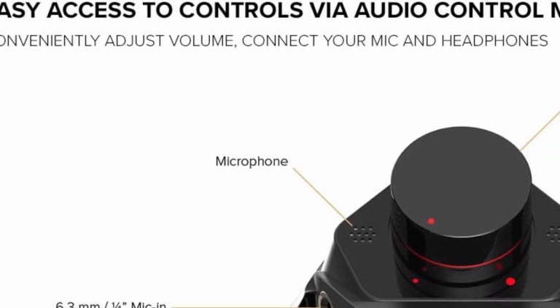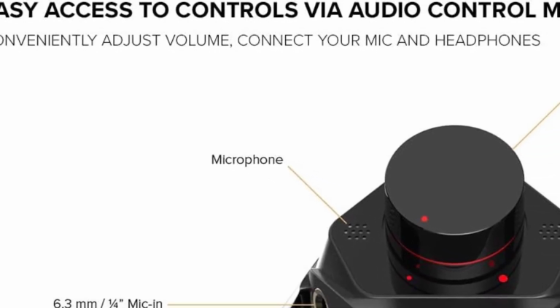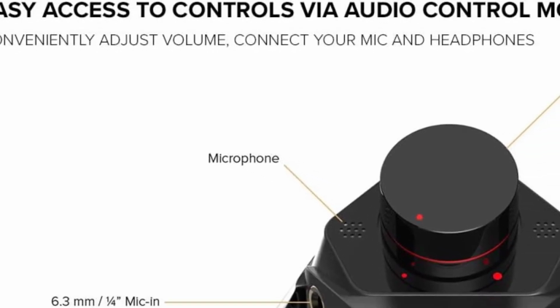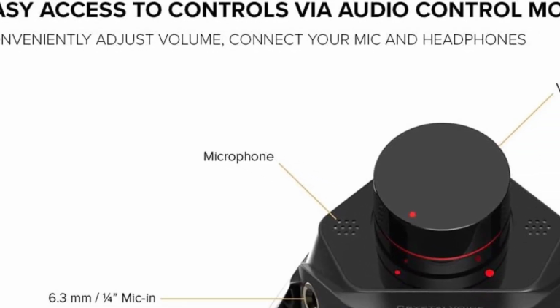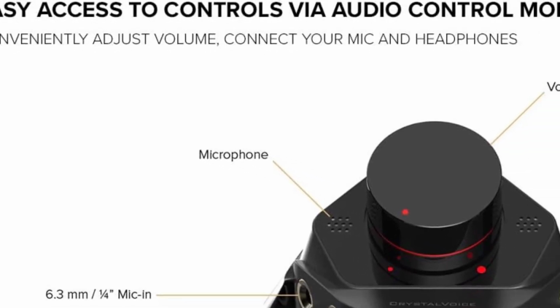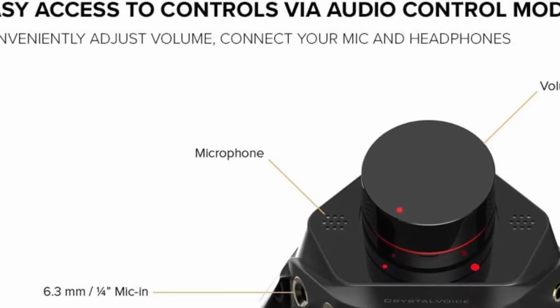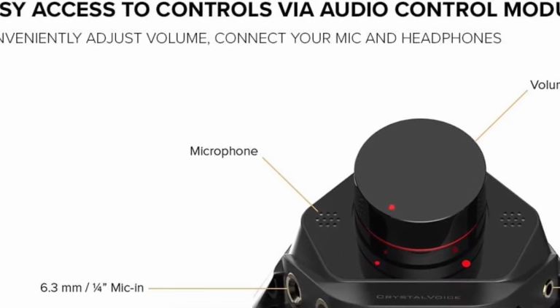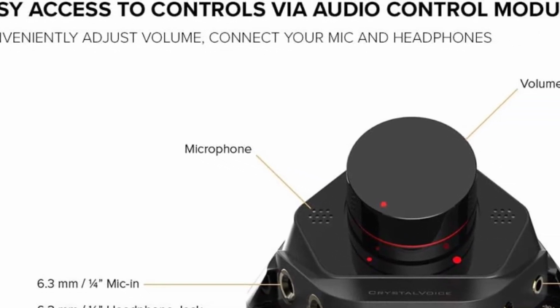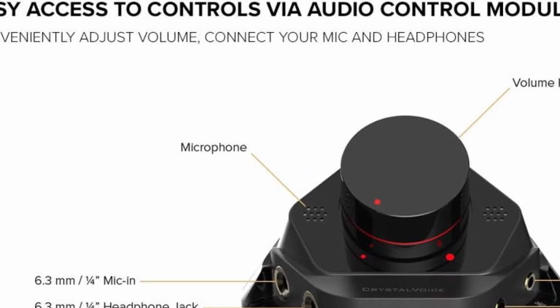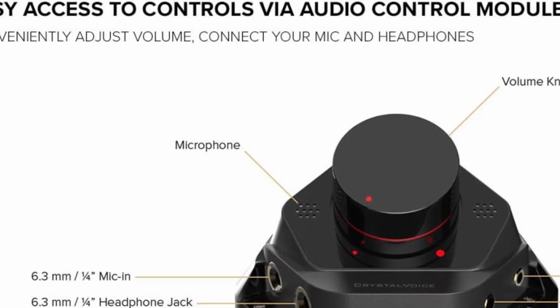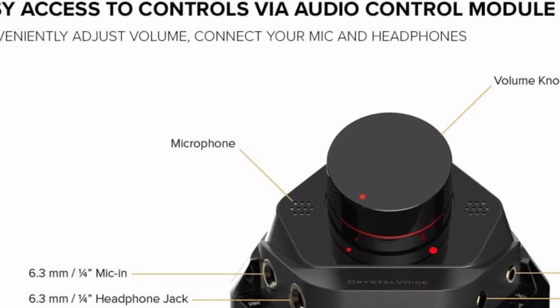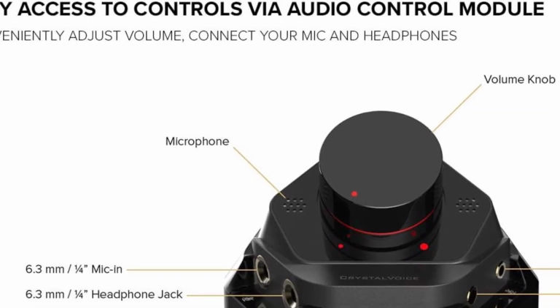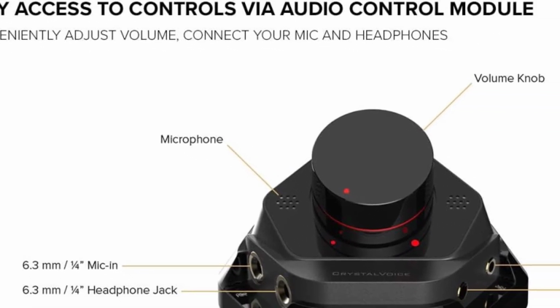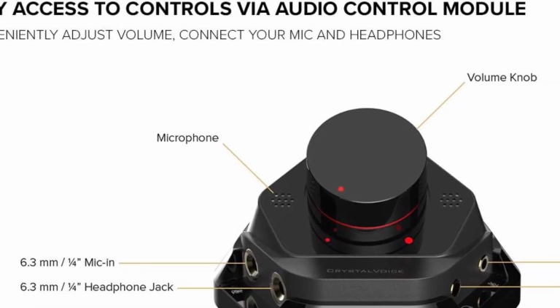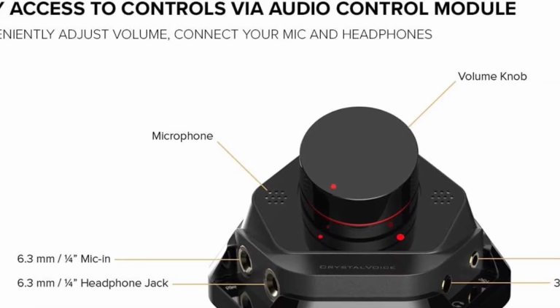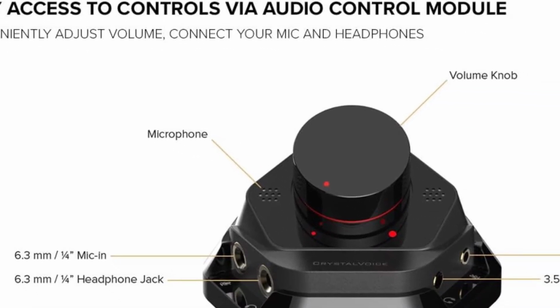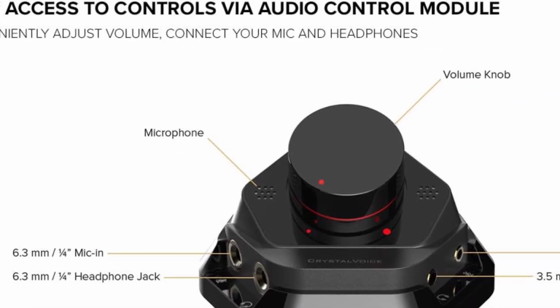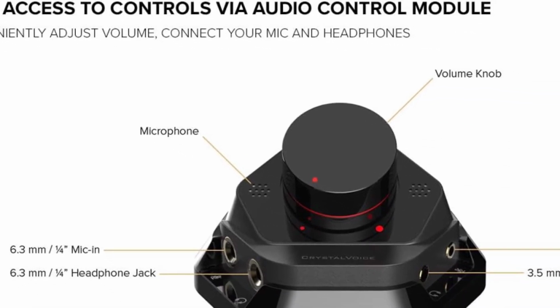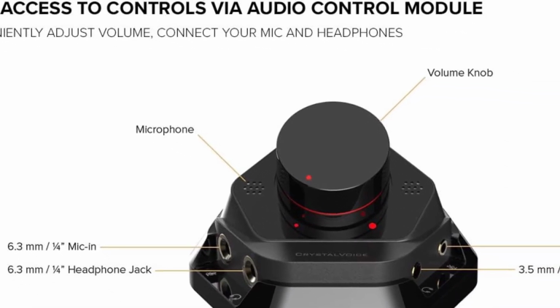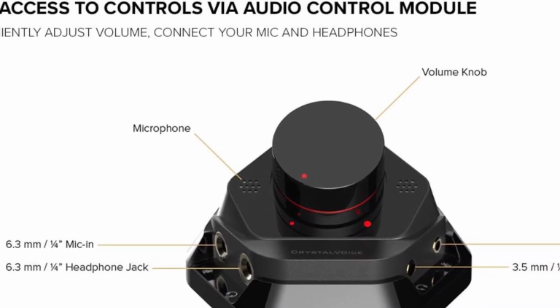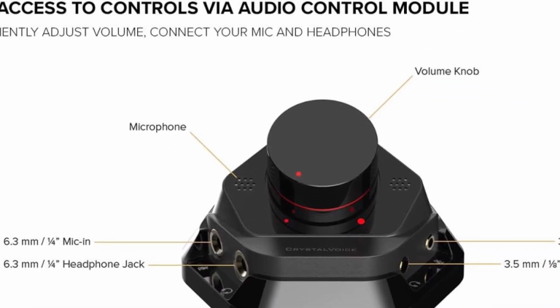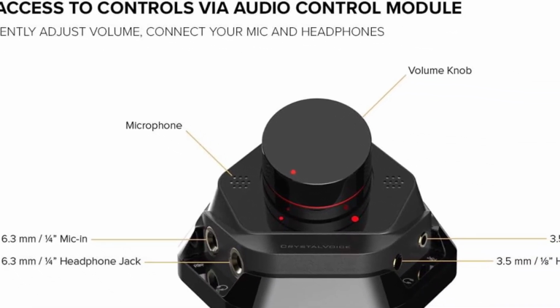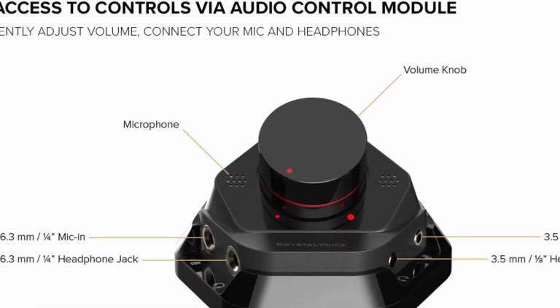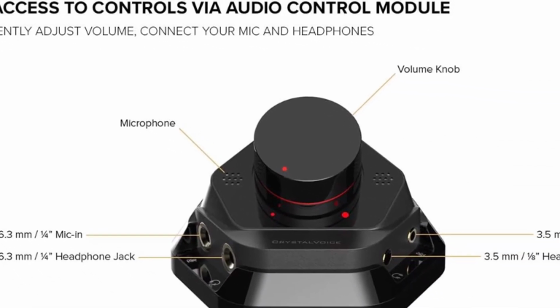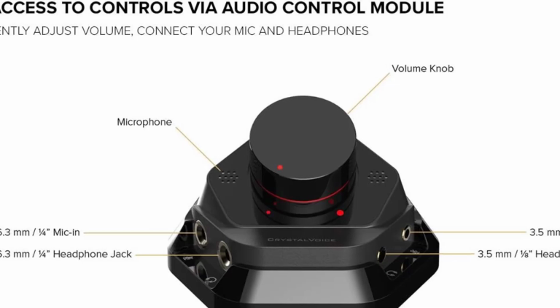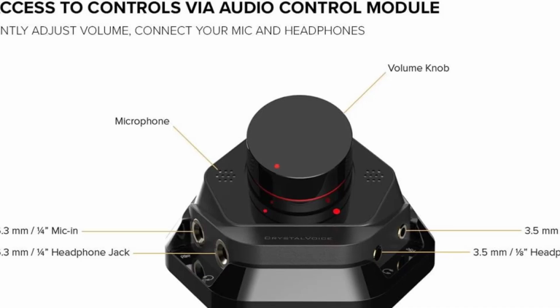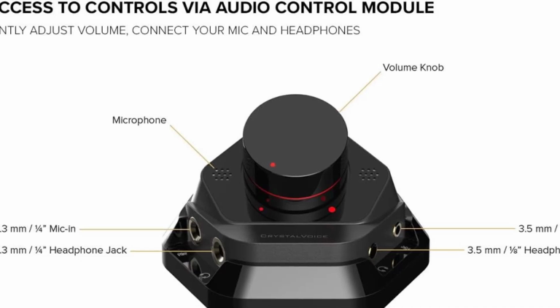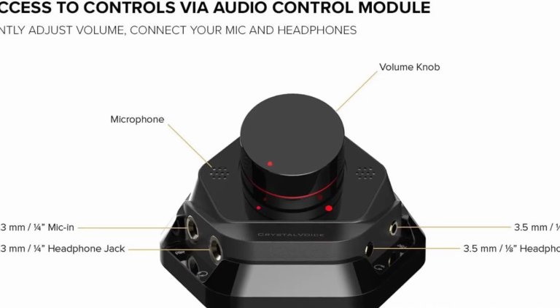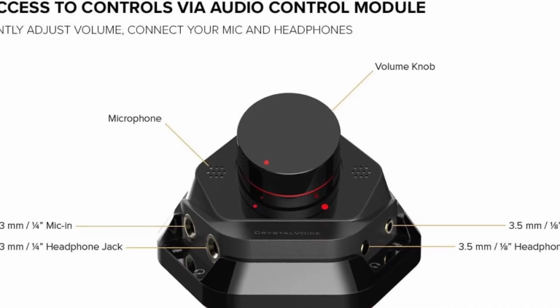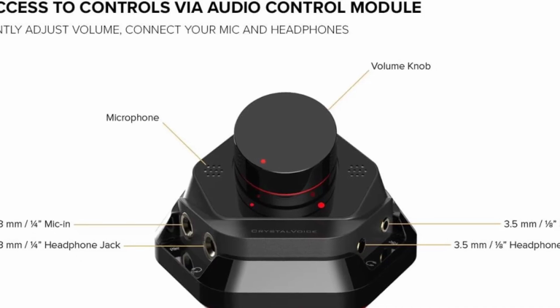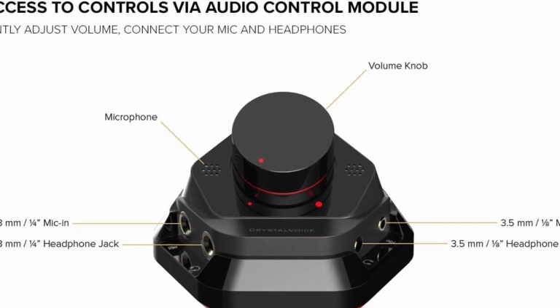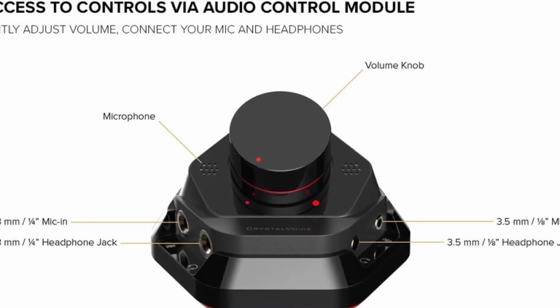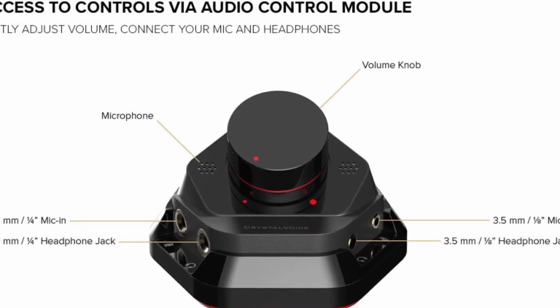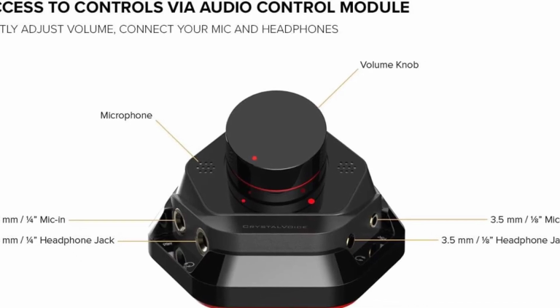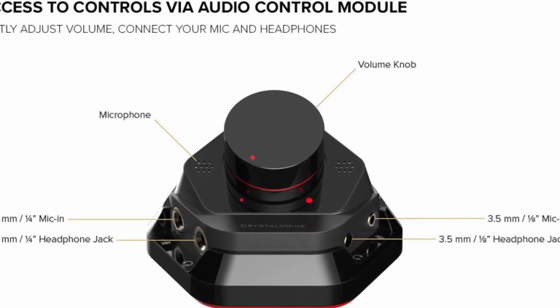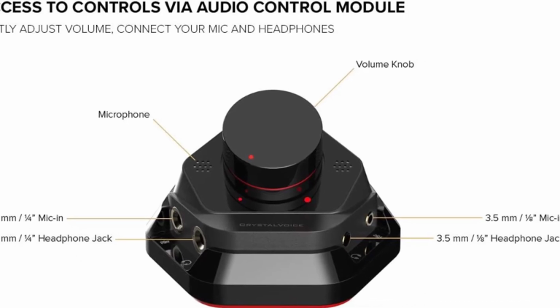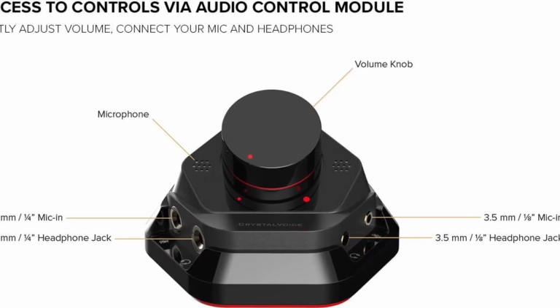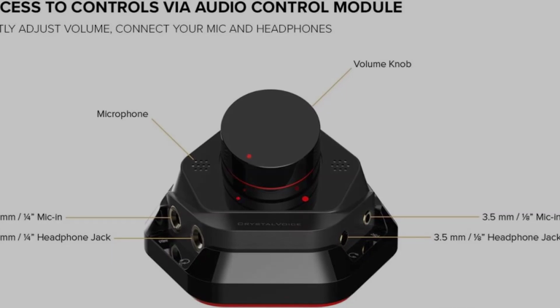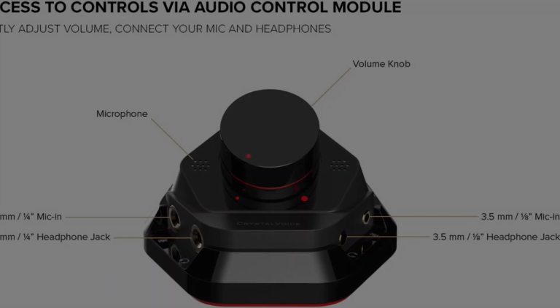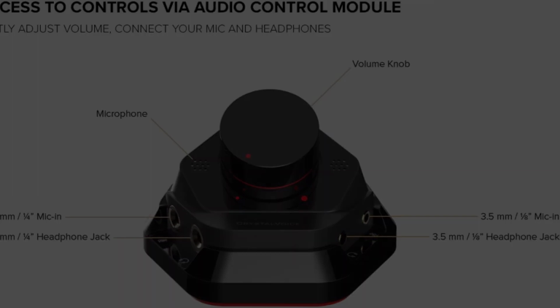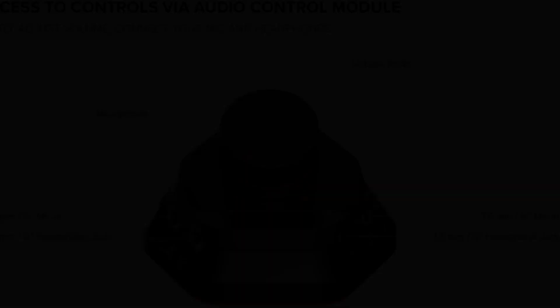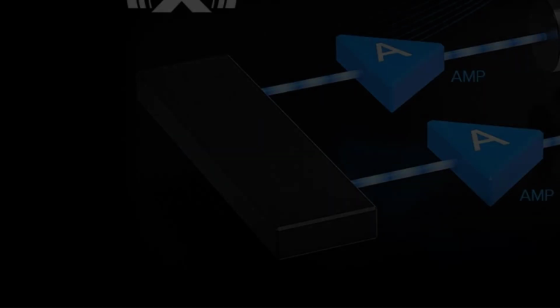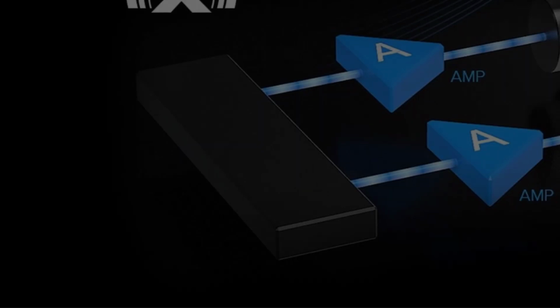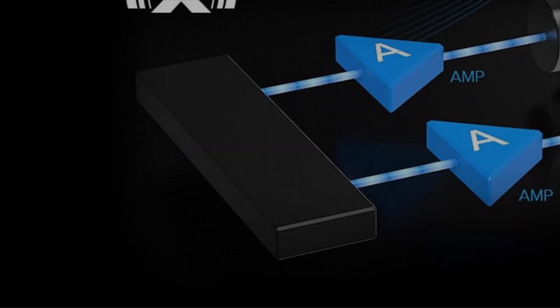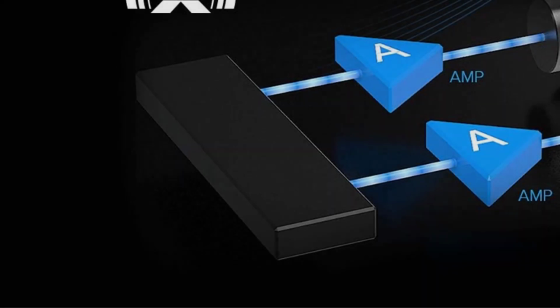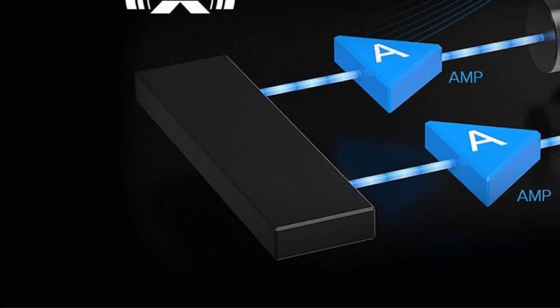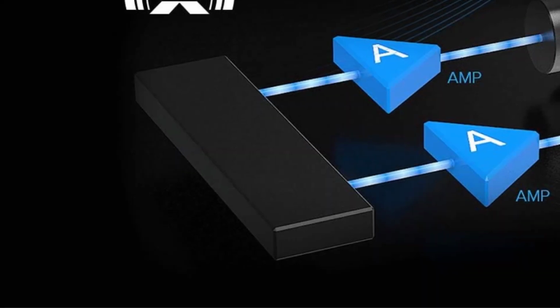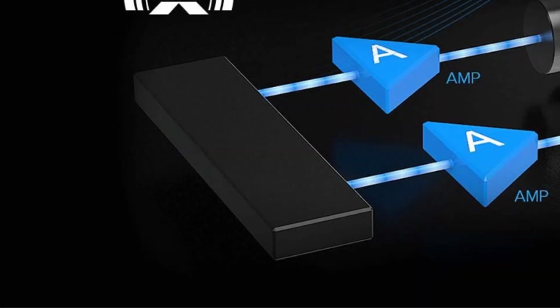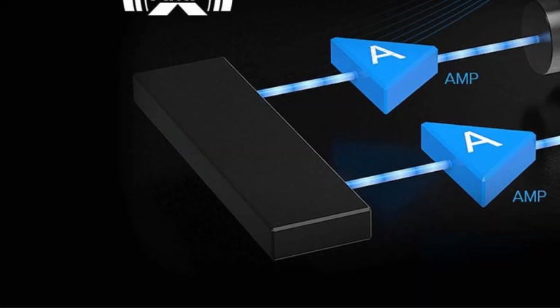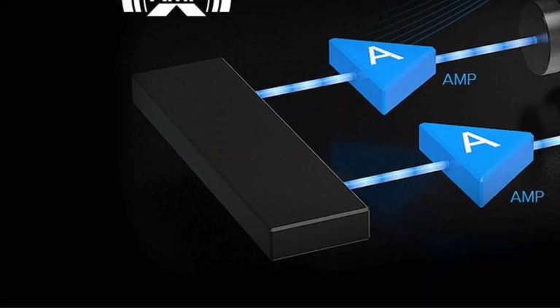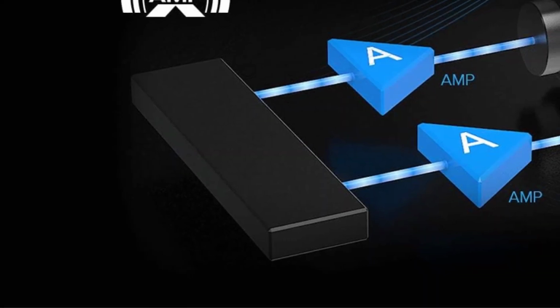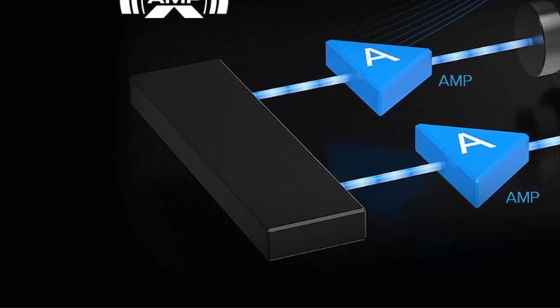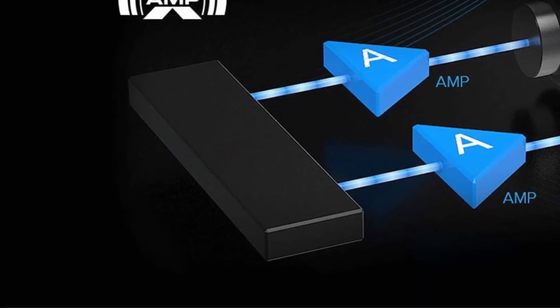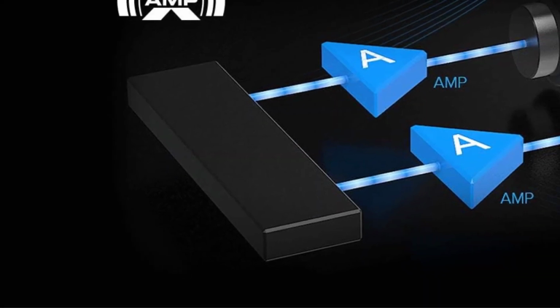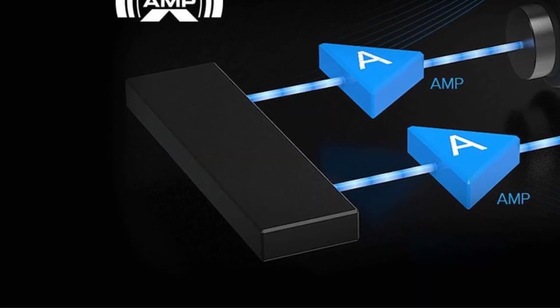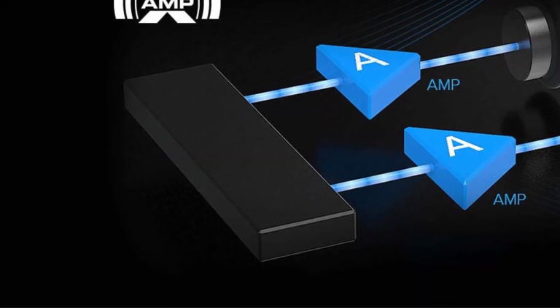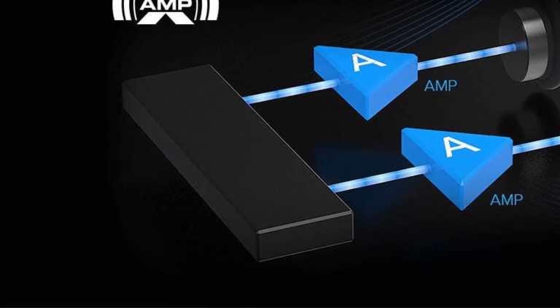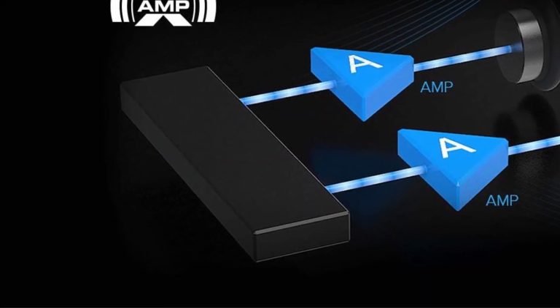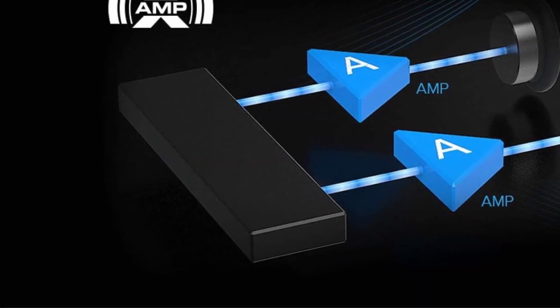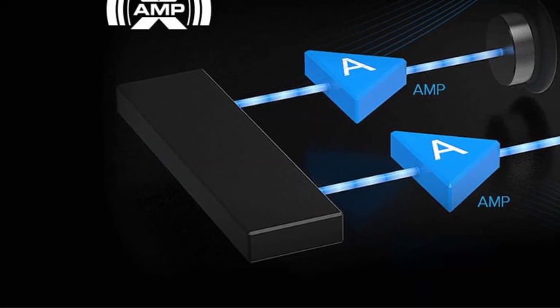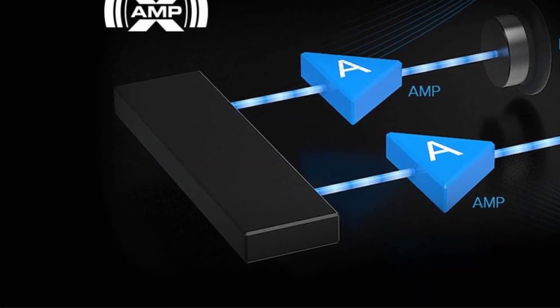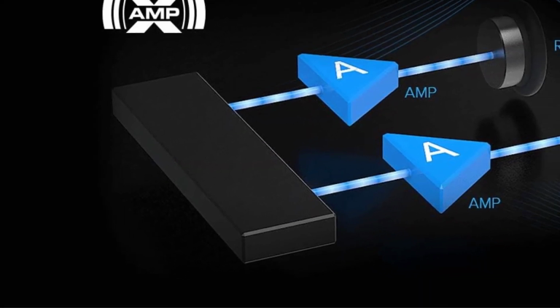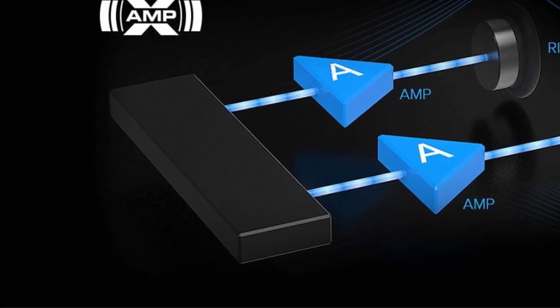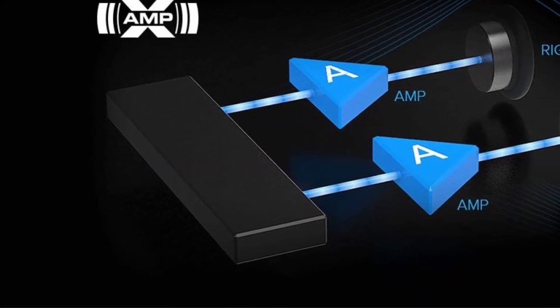However, the card's best feature is its companion audio control module unit, which allows you to adjust the volume level using a convenient knob.